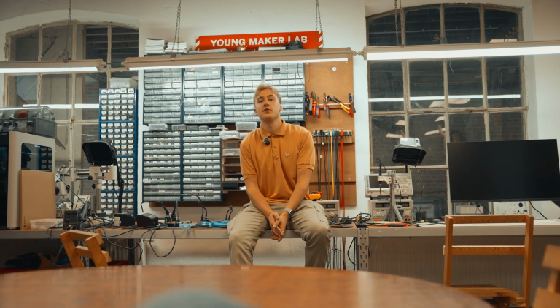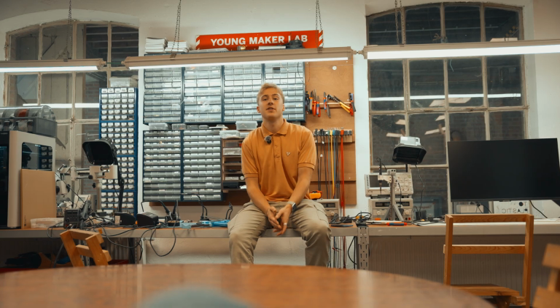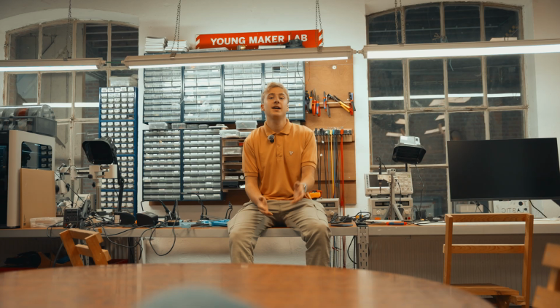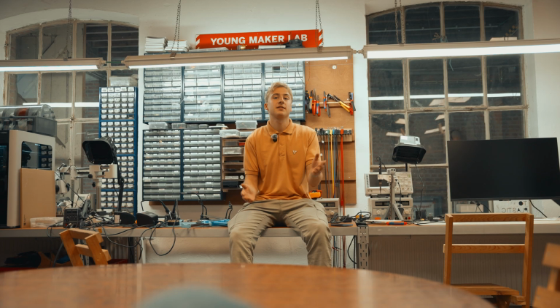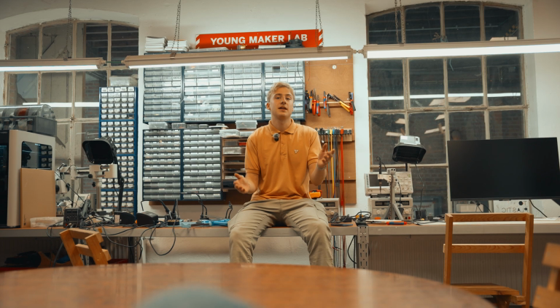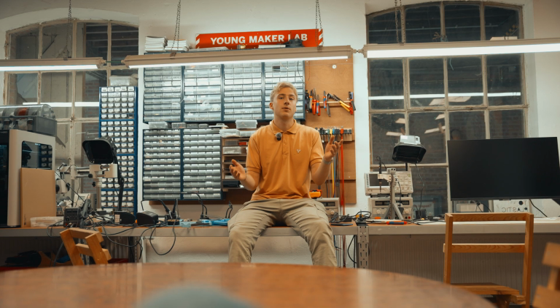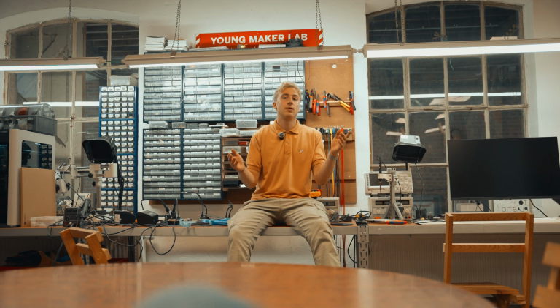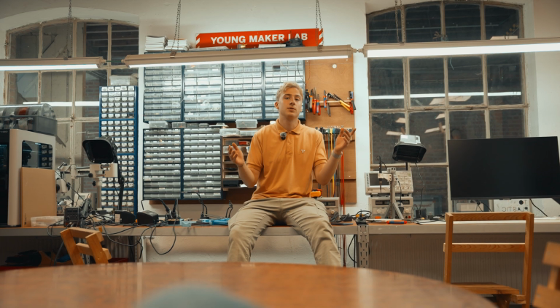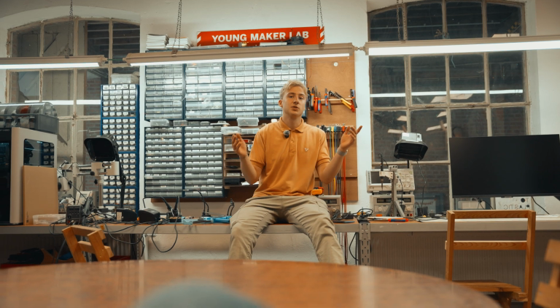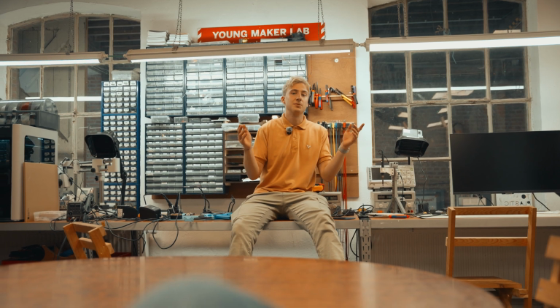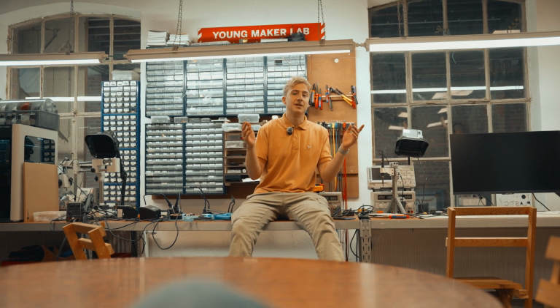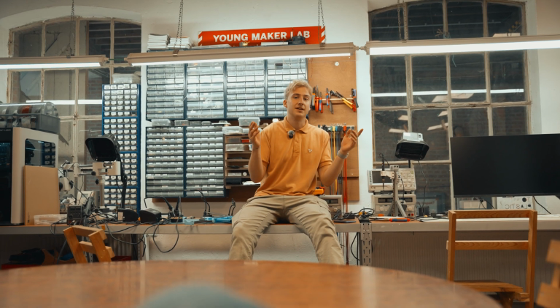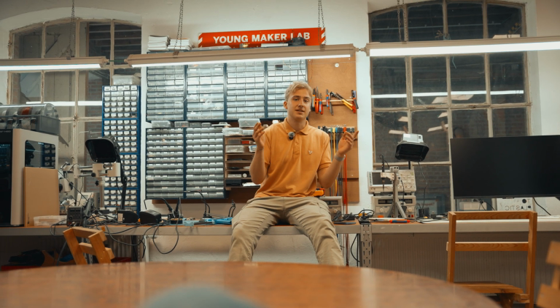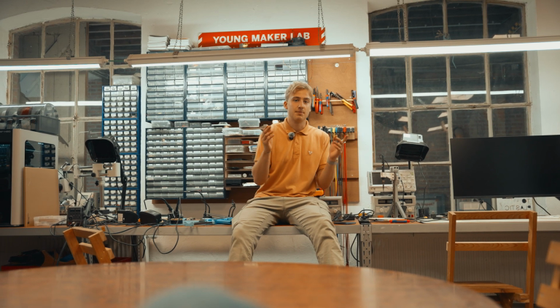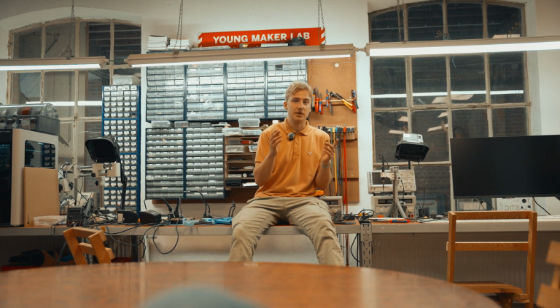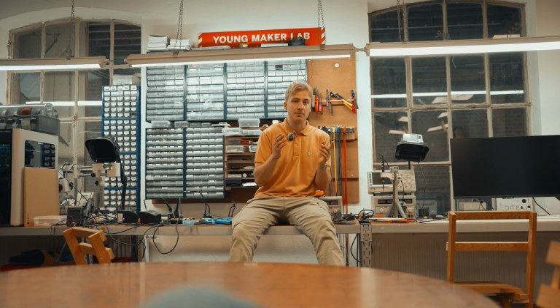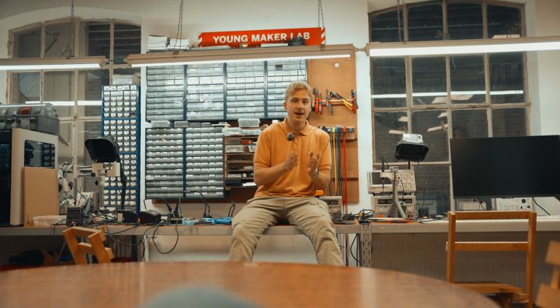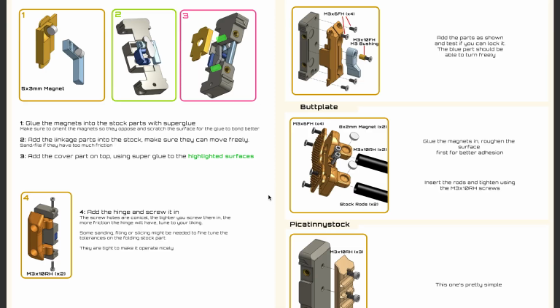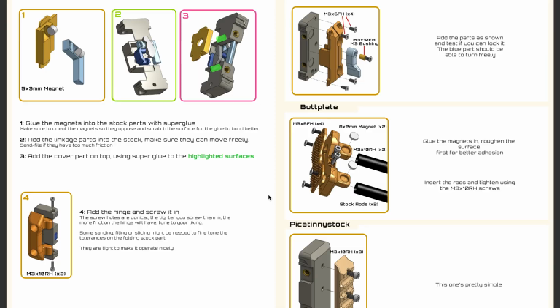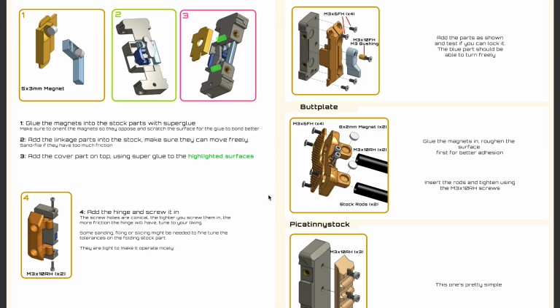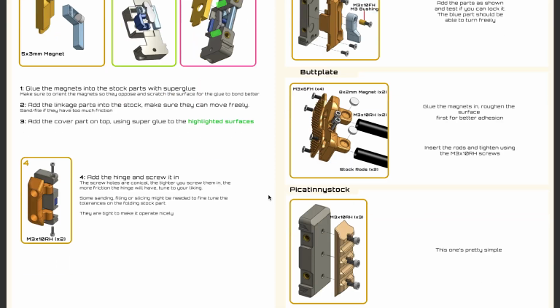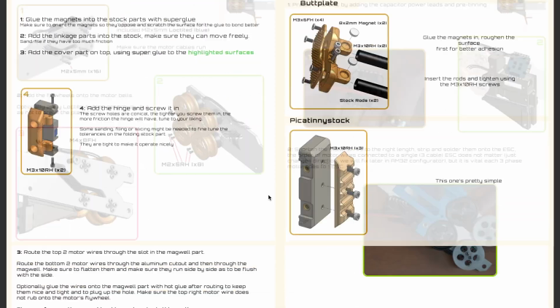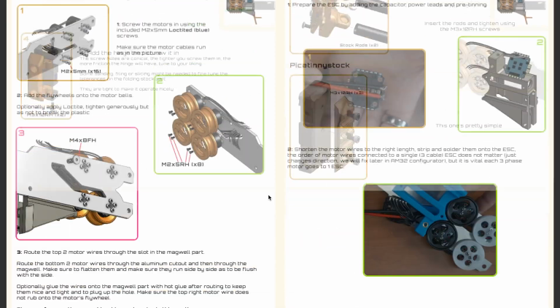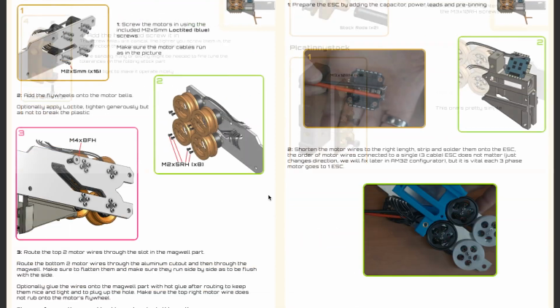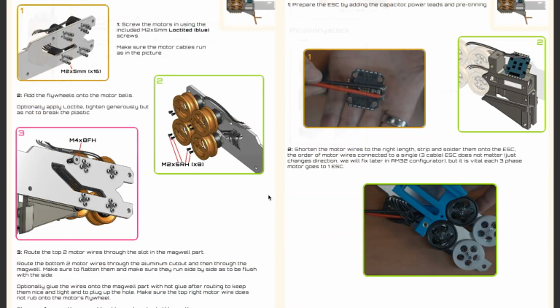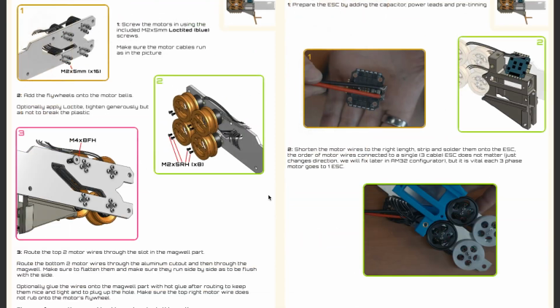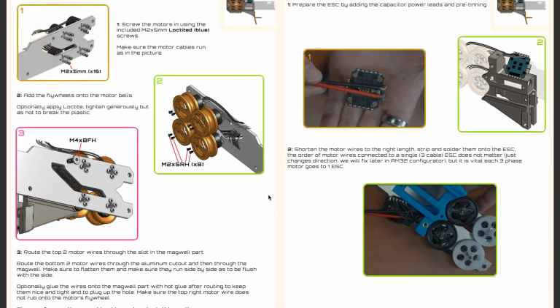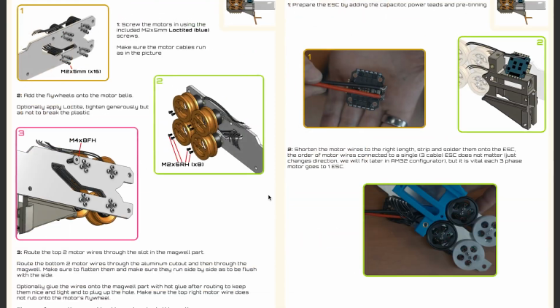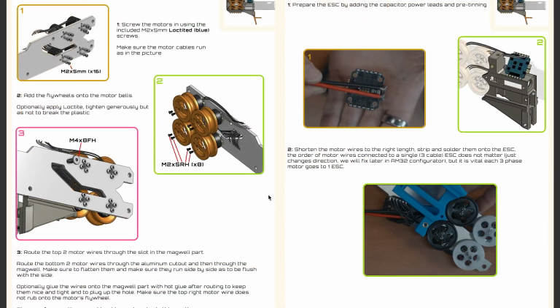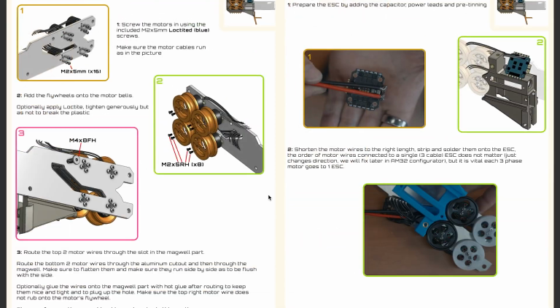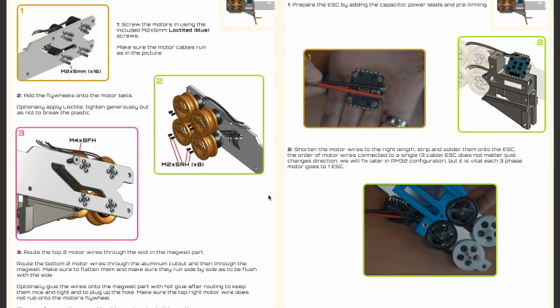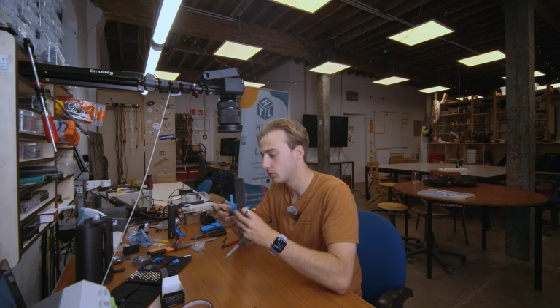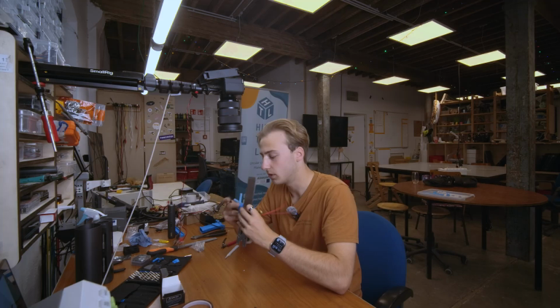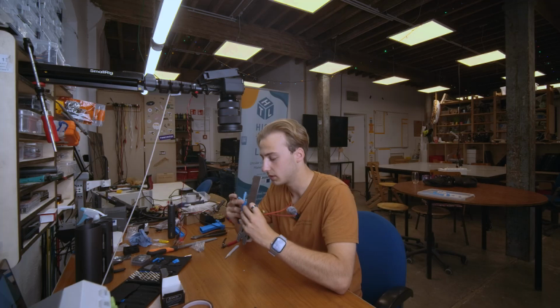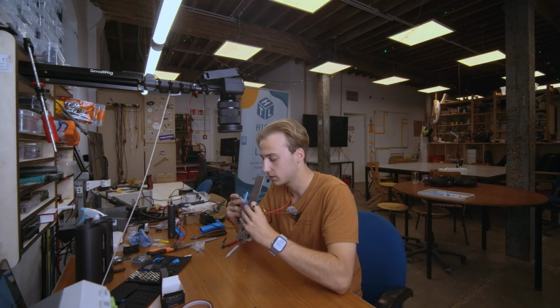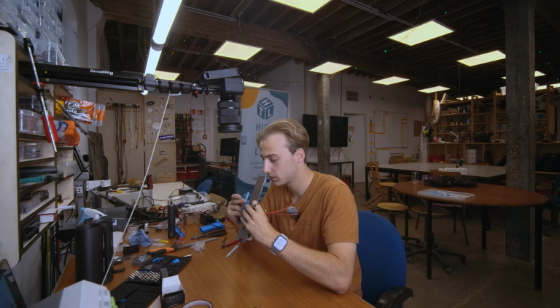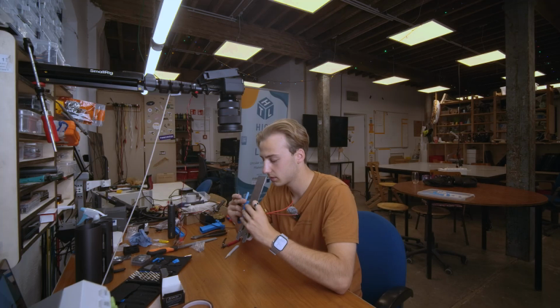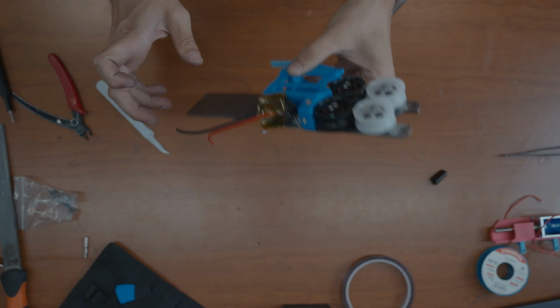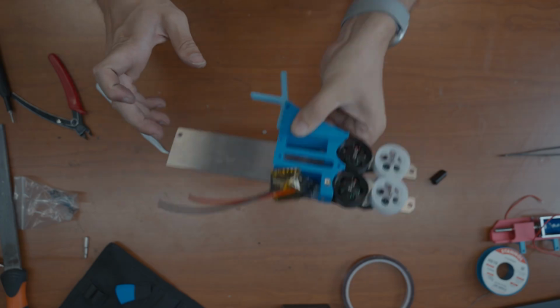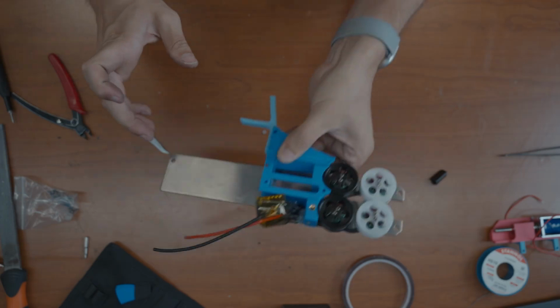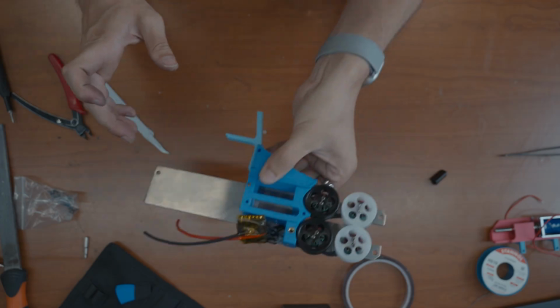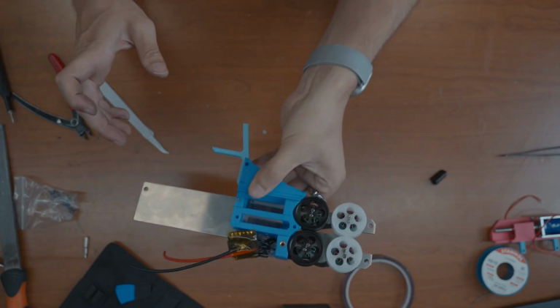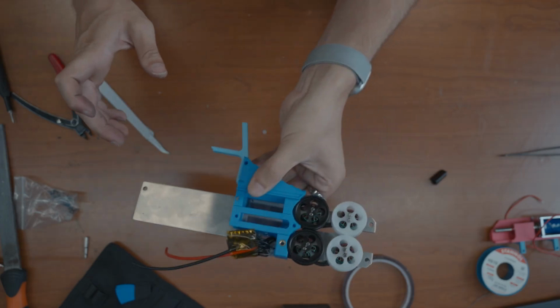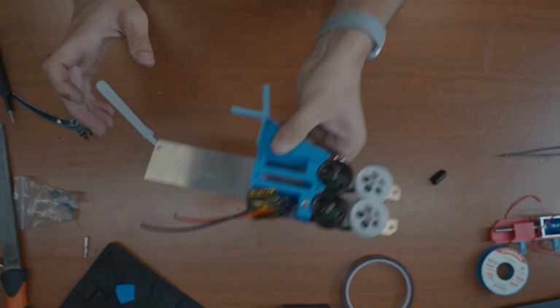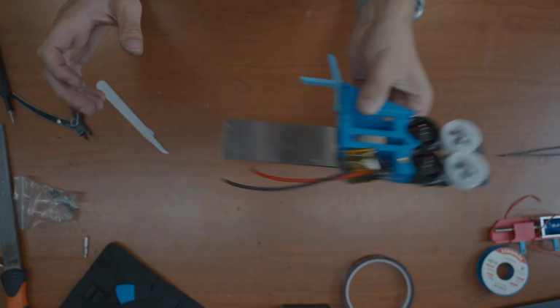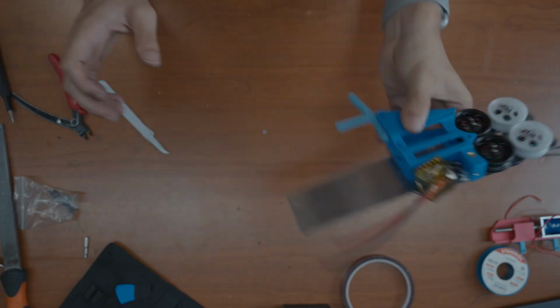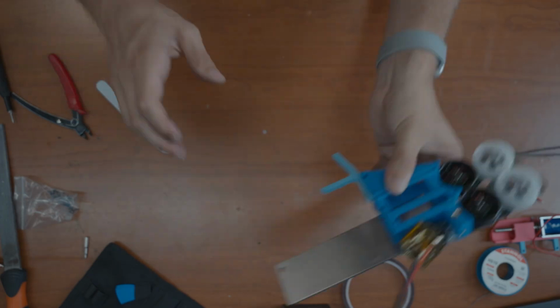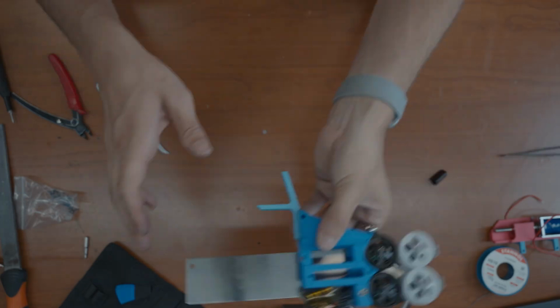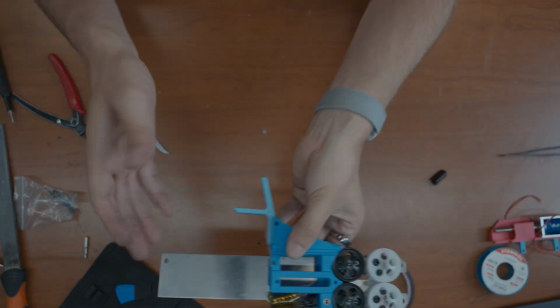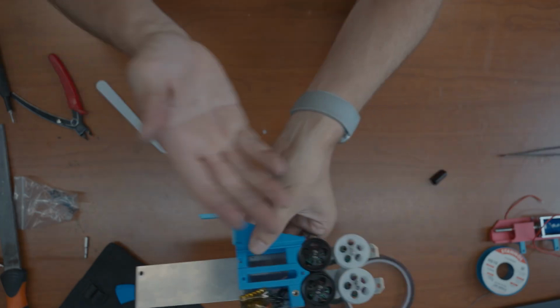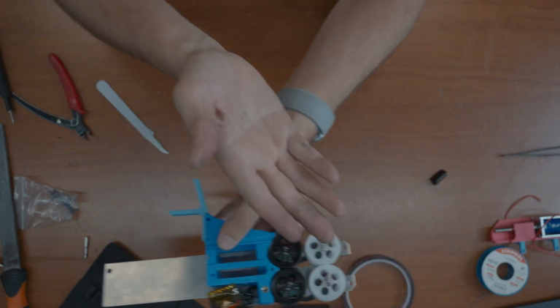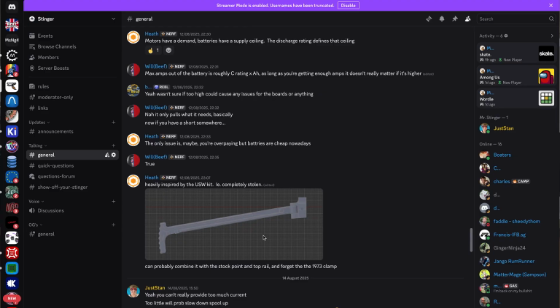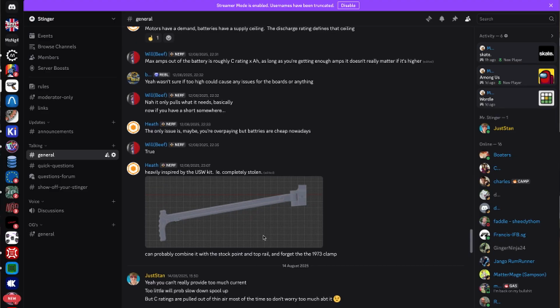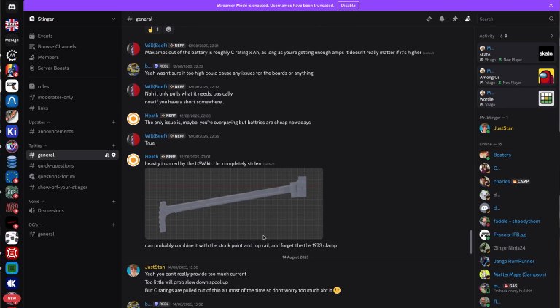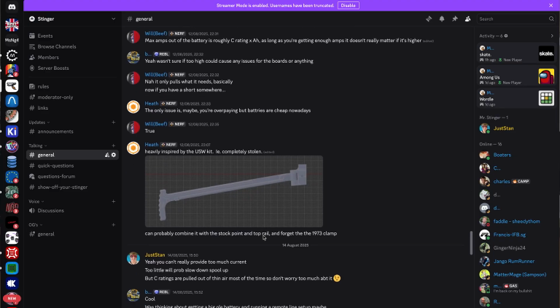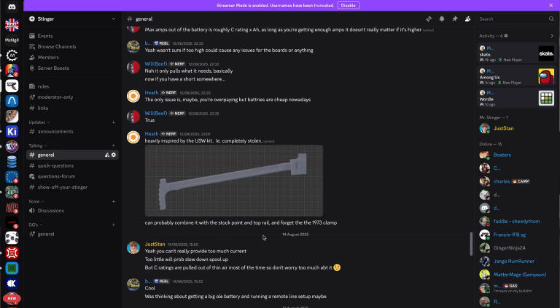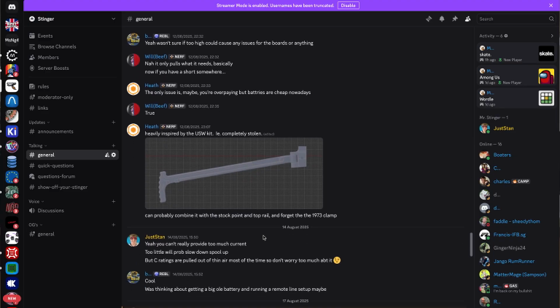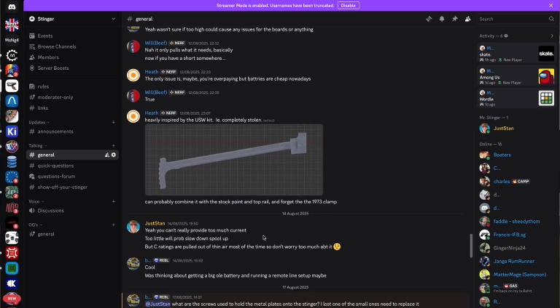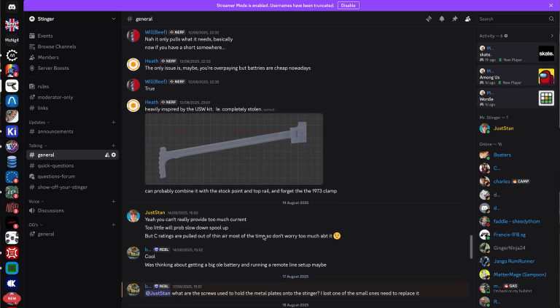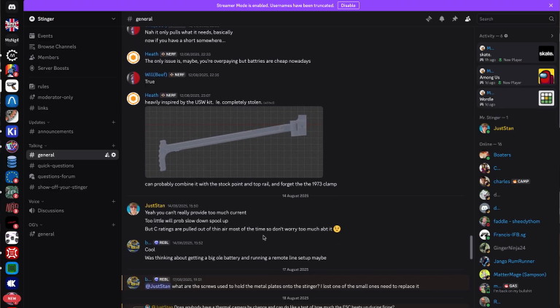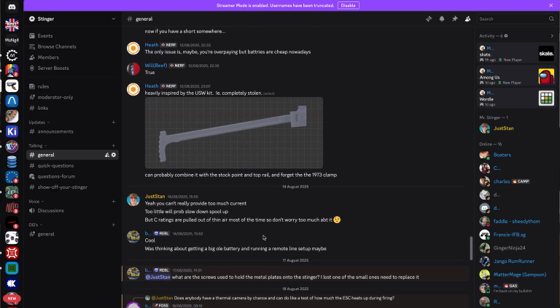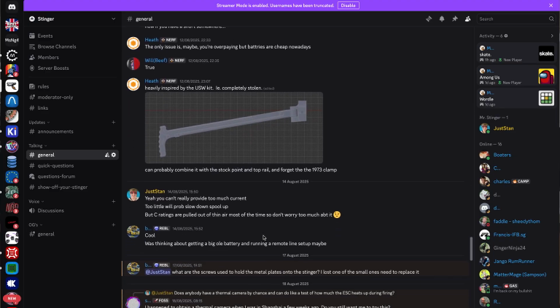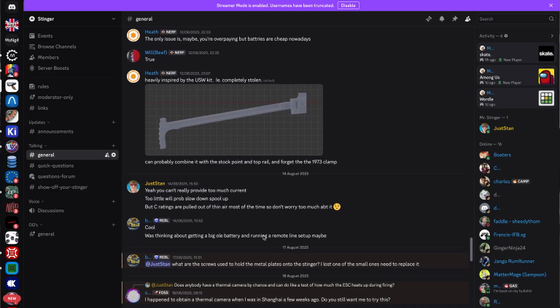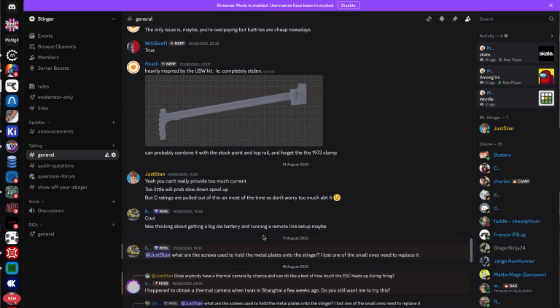For that, there will also be an assembly manual and an assembly guide by video, as well as a Discord server for any questions. You'll find all of the links down in the description.